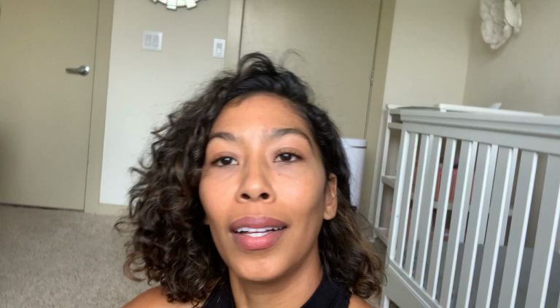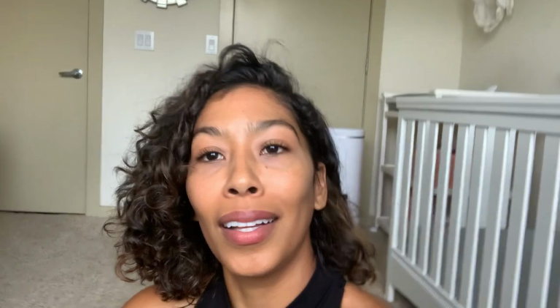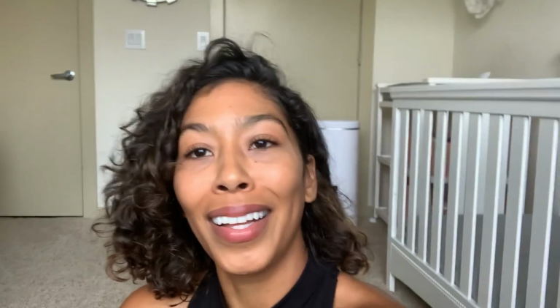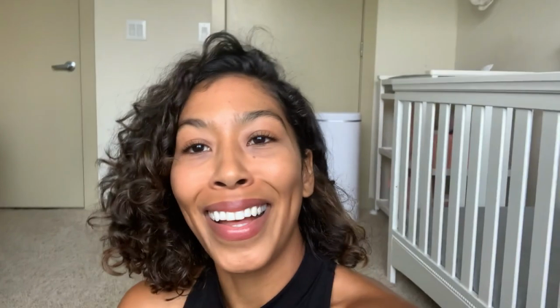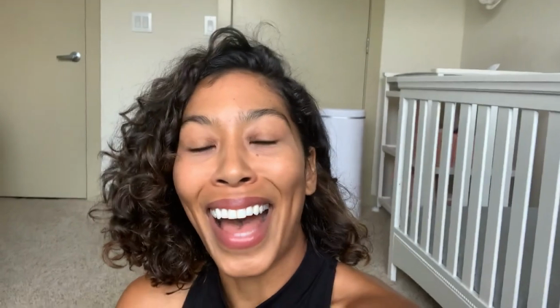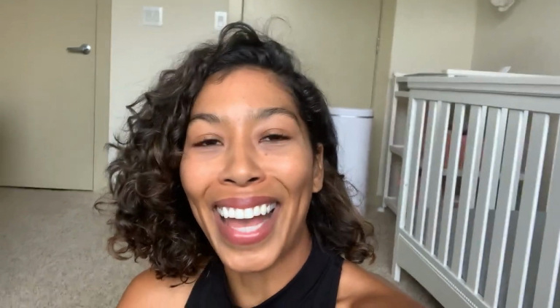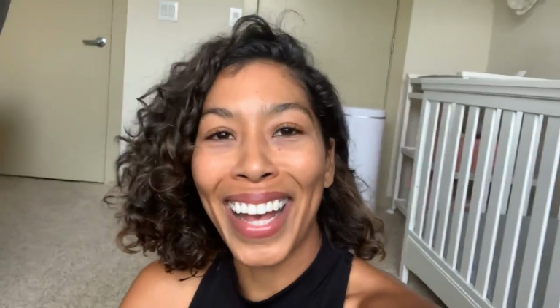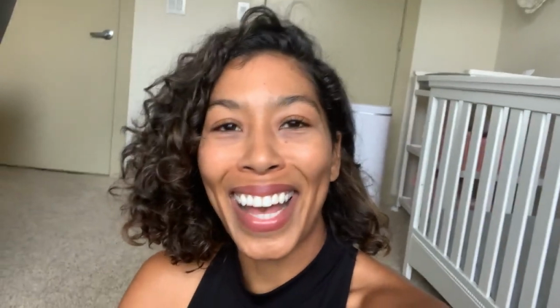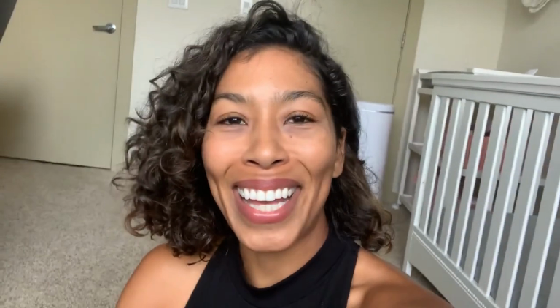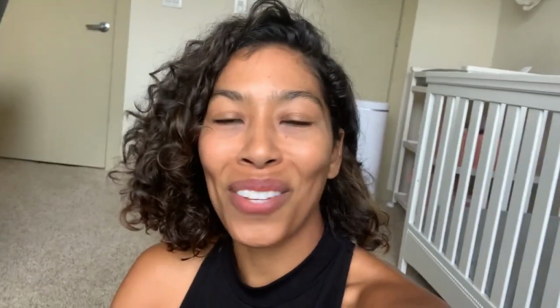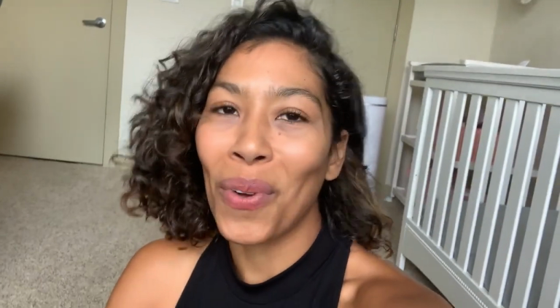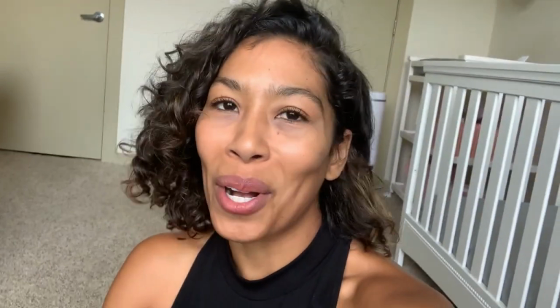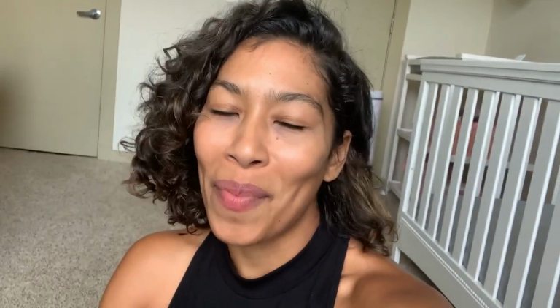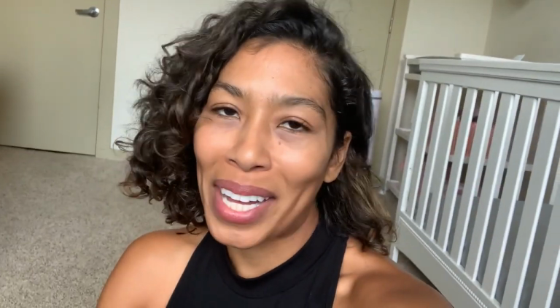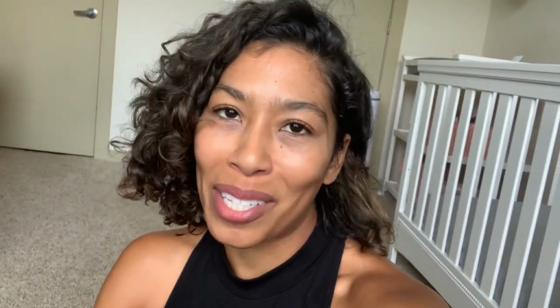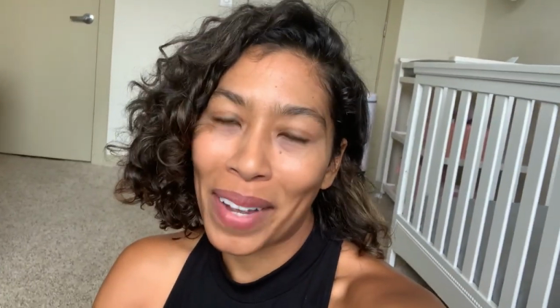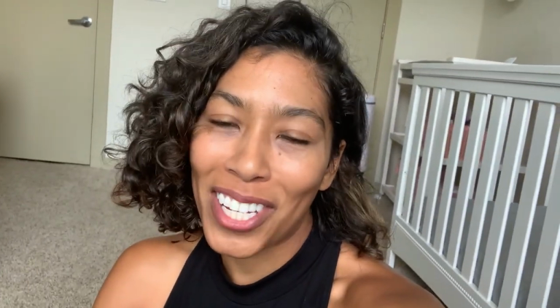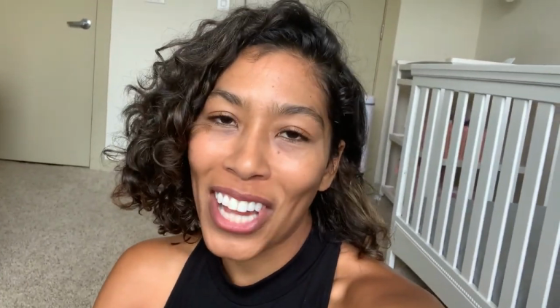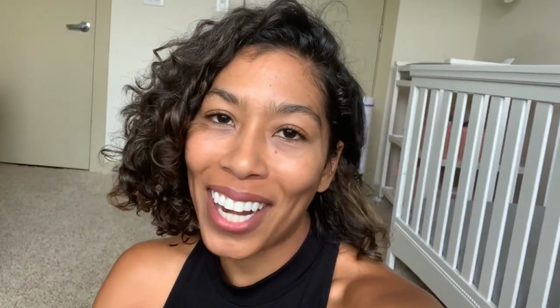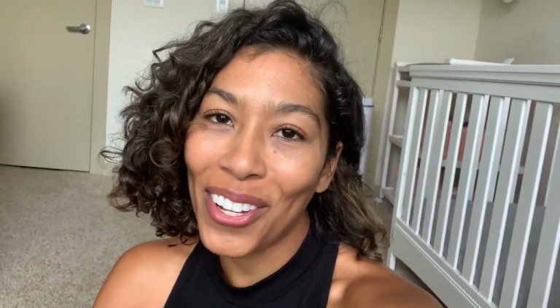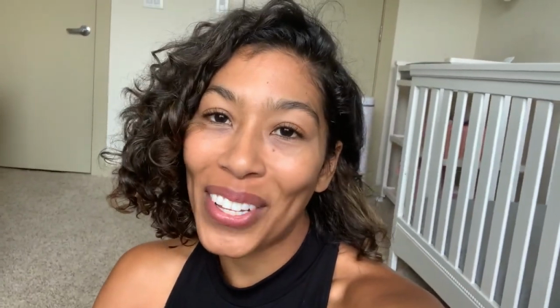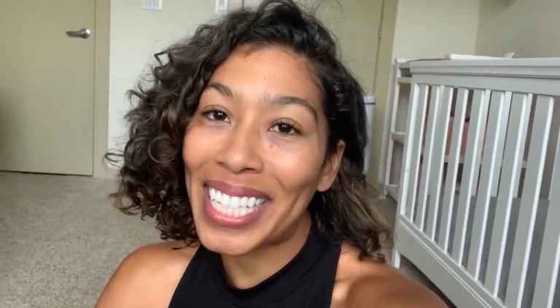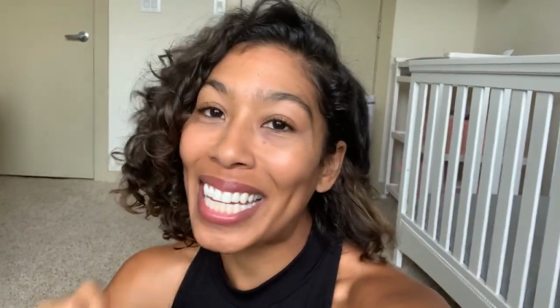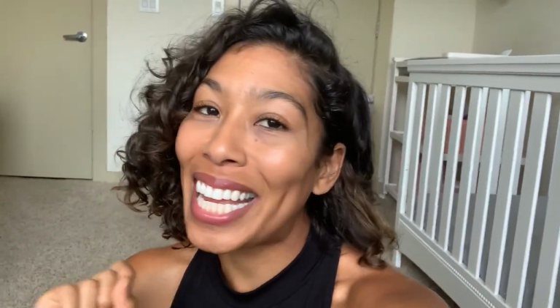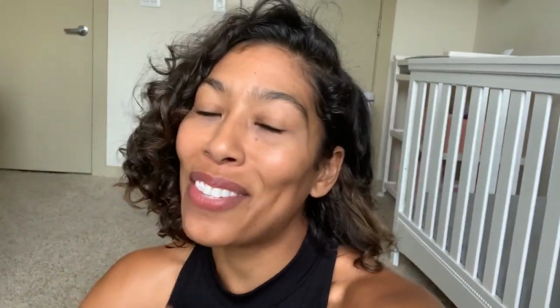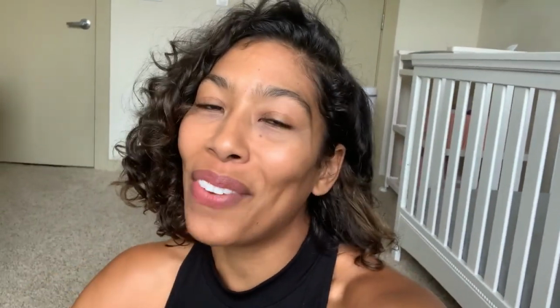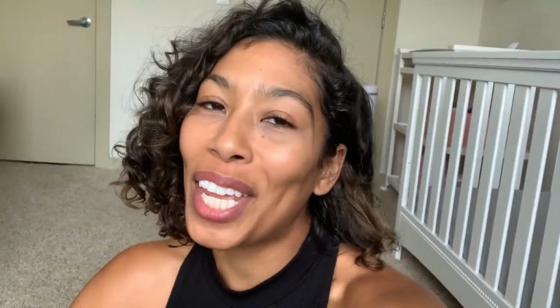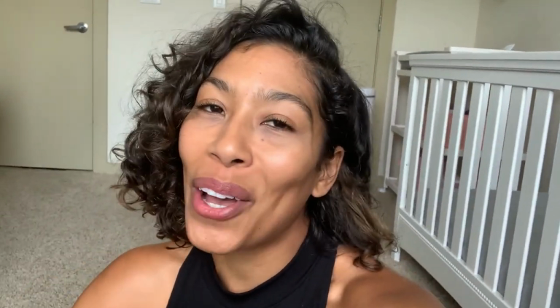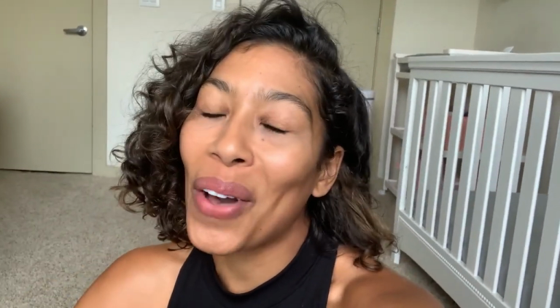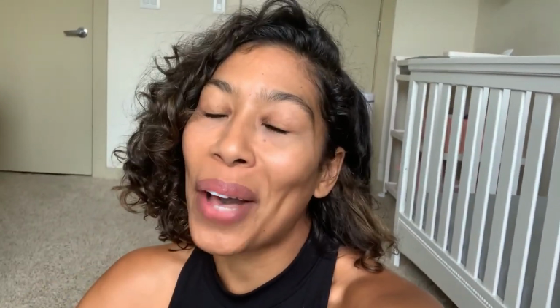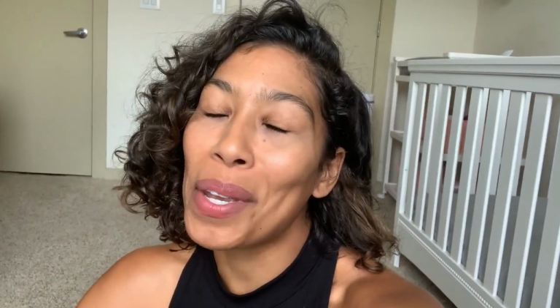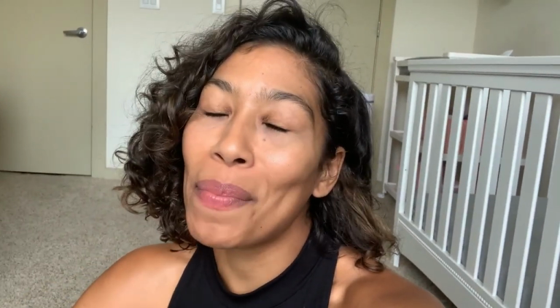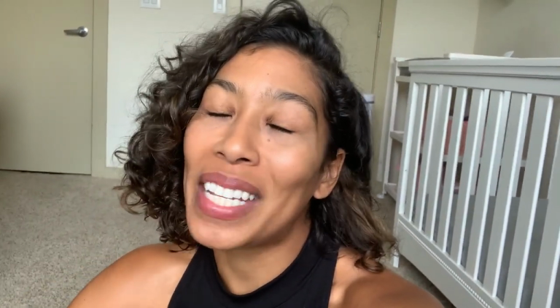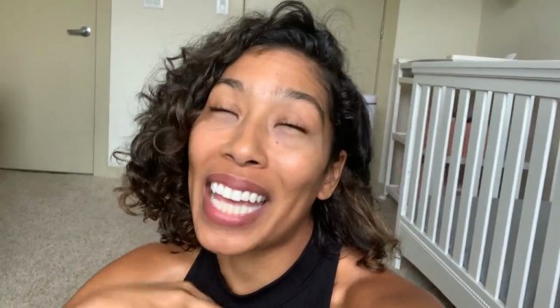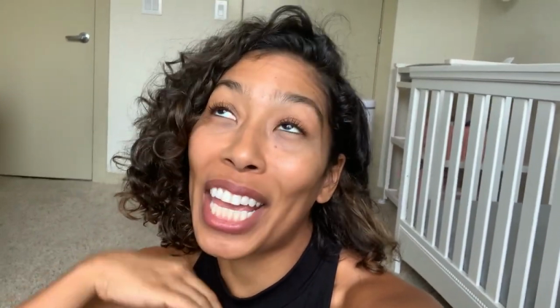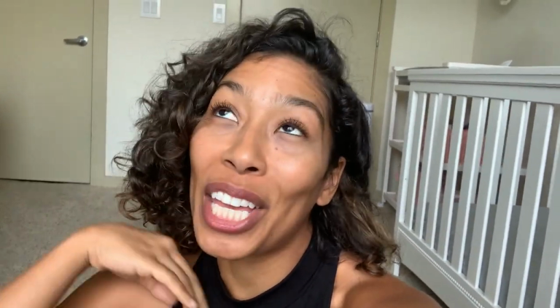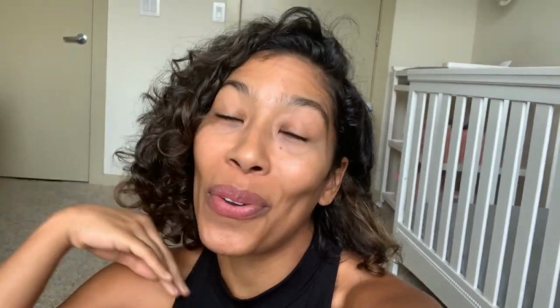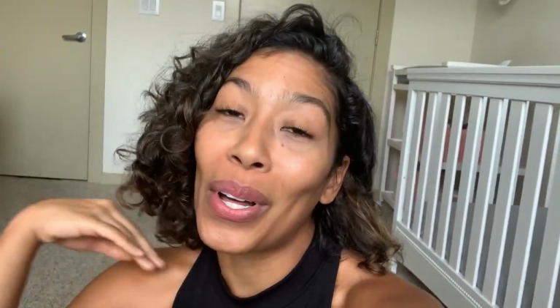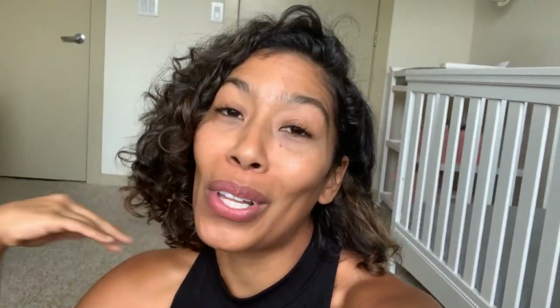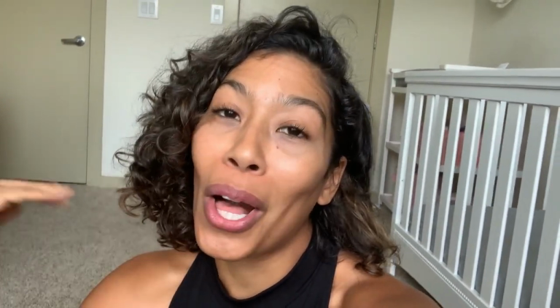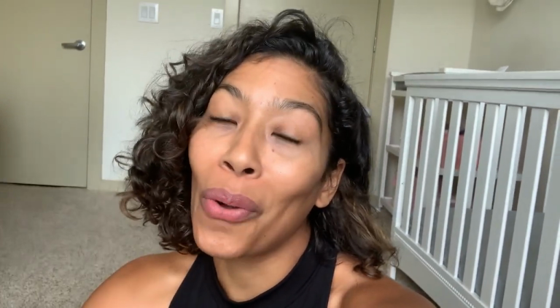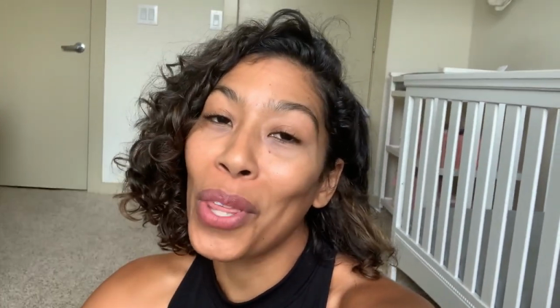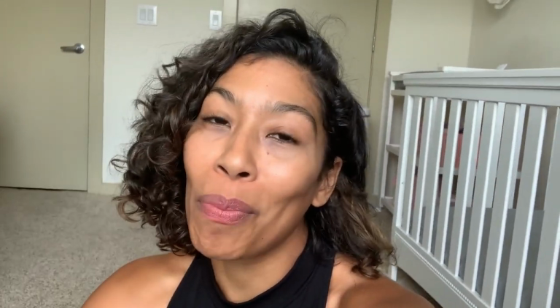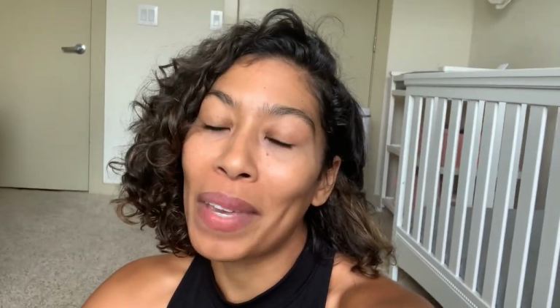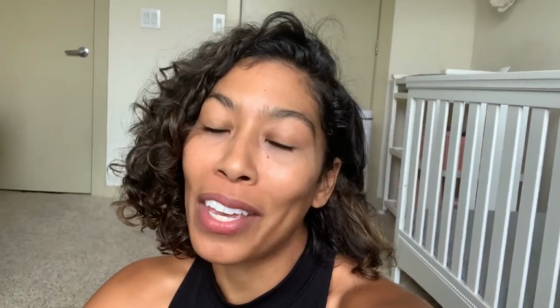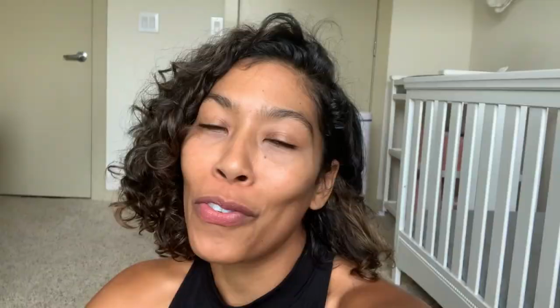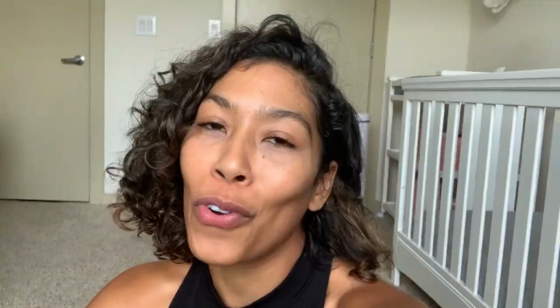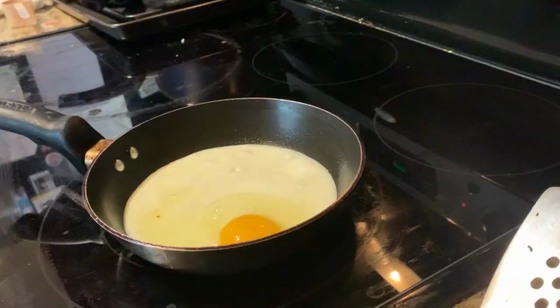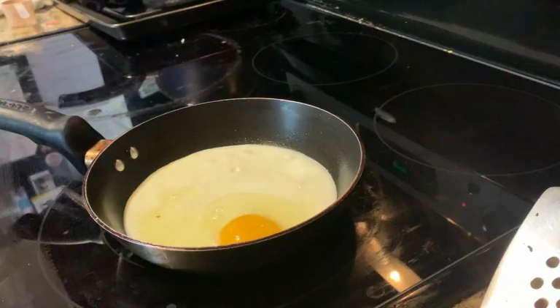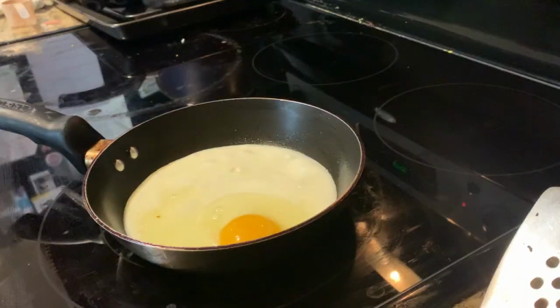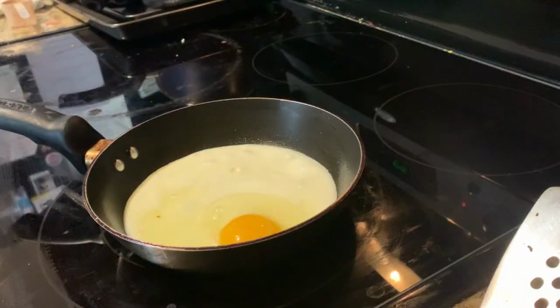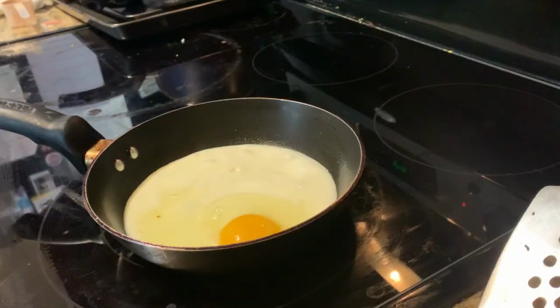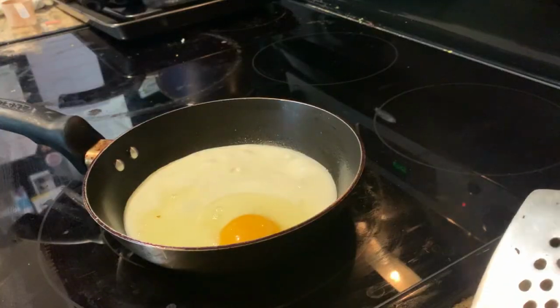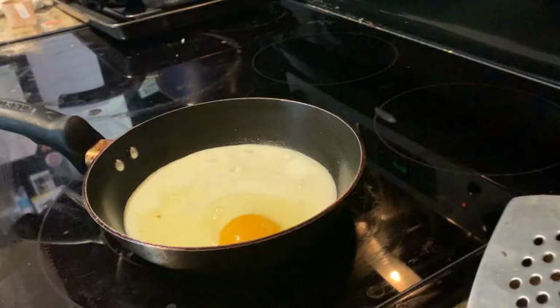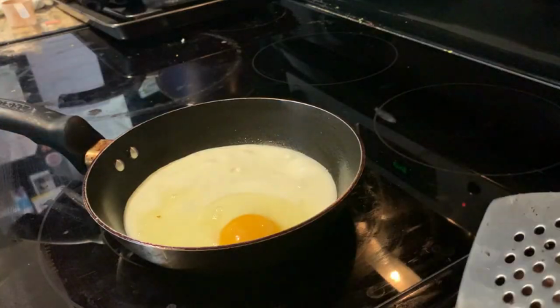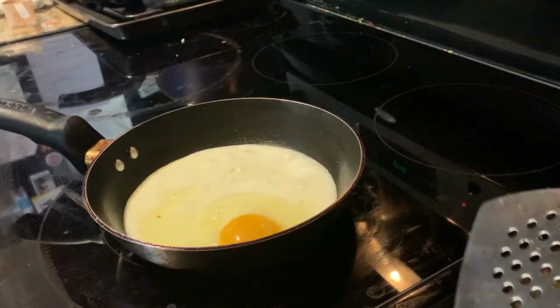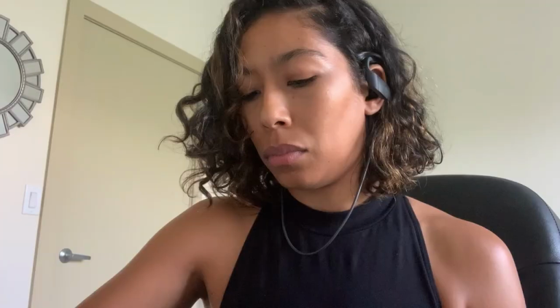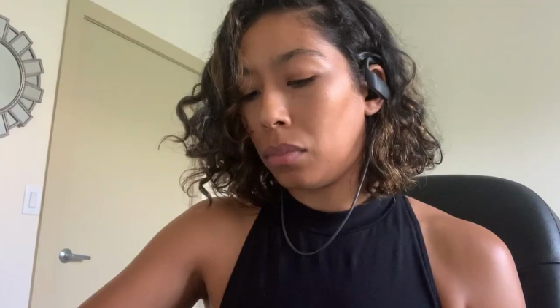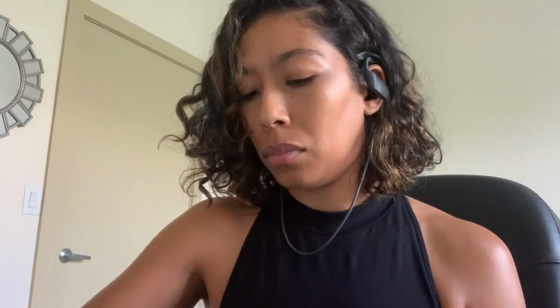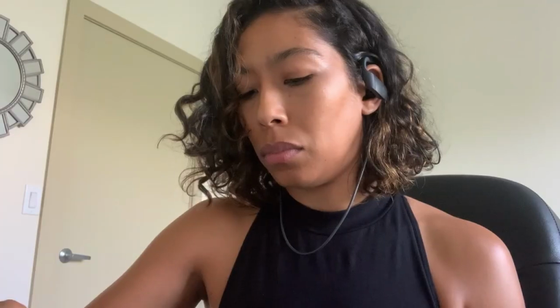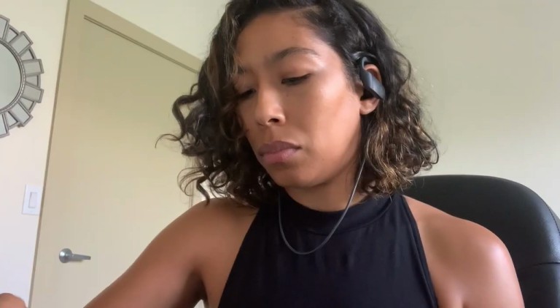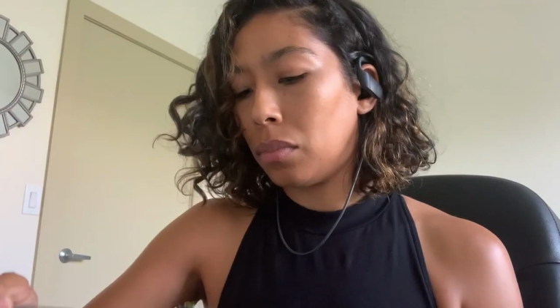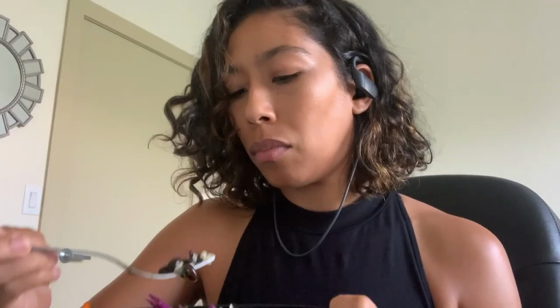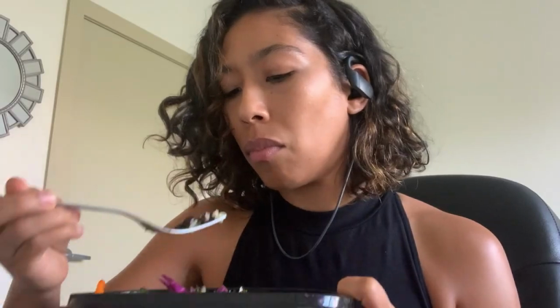Hi guys, welcome back to my channel. In today's video, I'm going to be taking you along with me for a what I eat in a day.